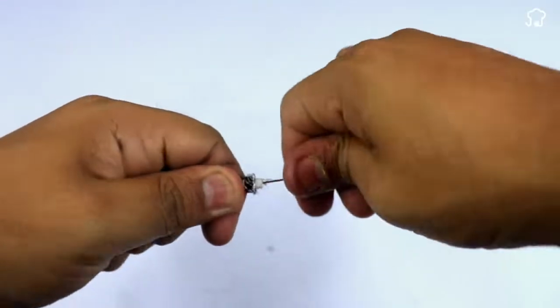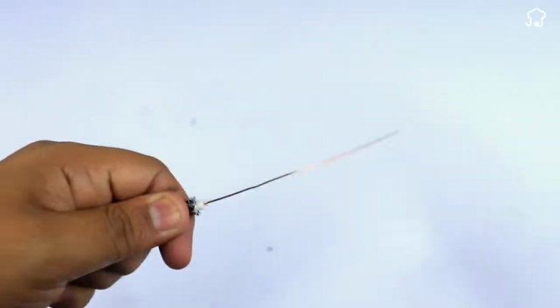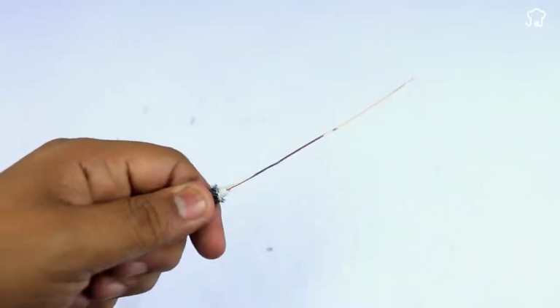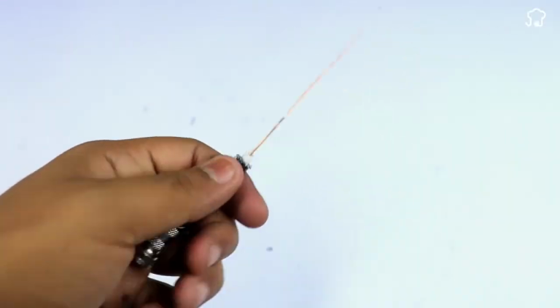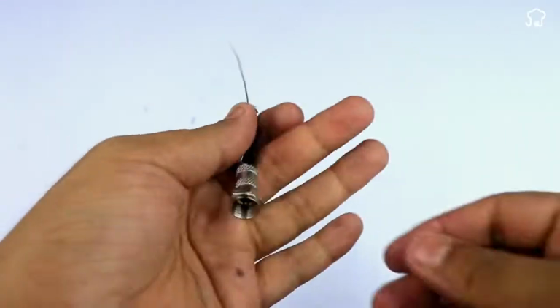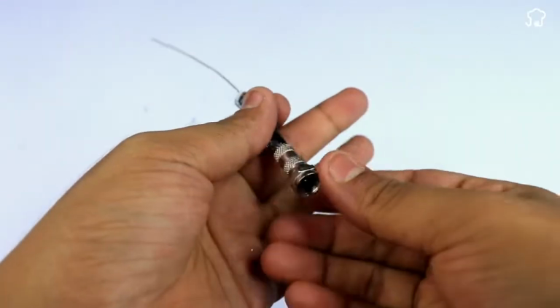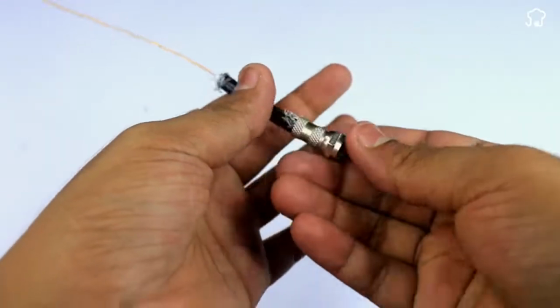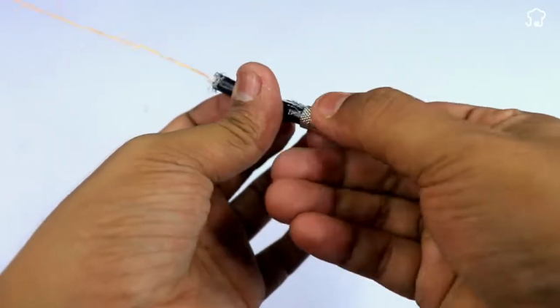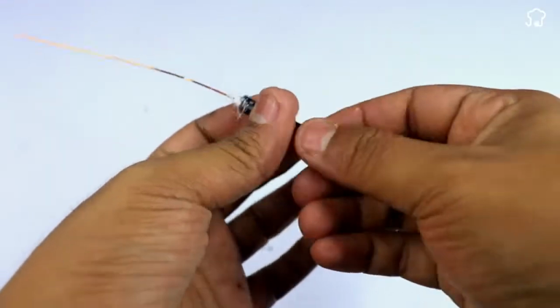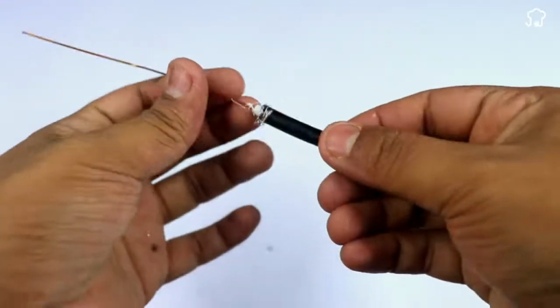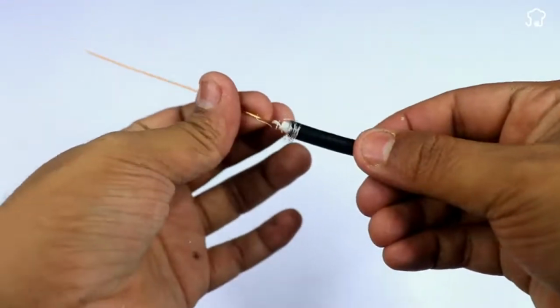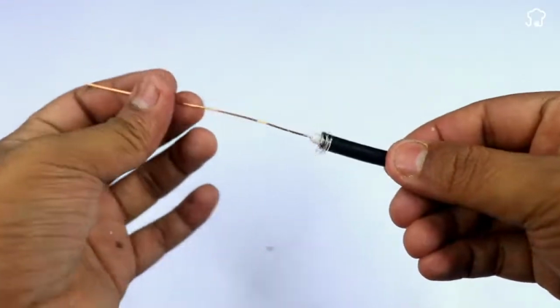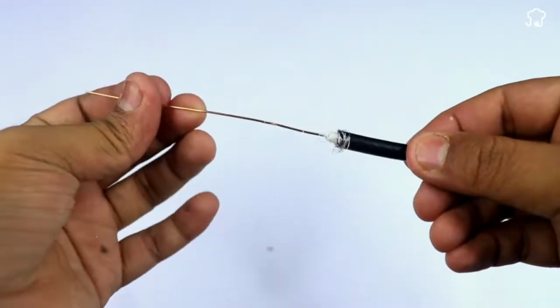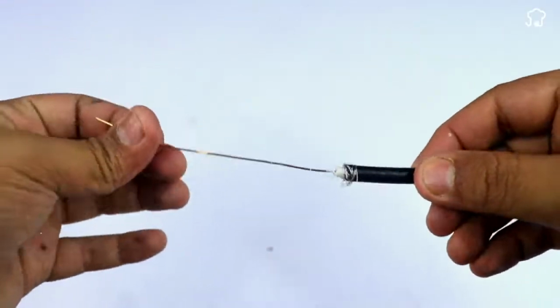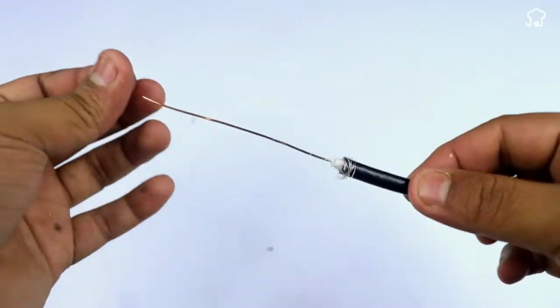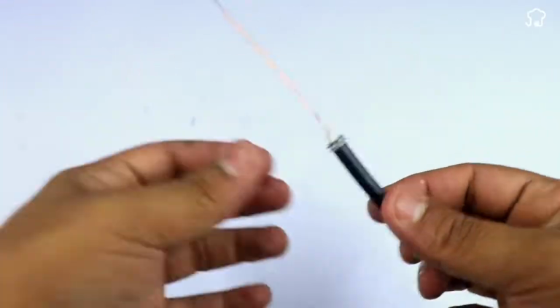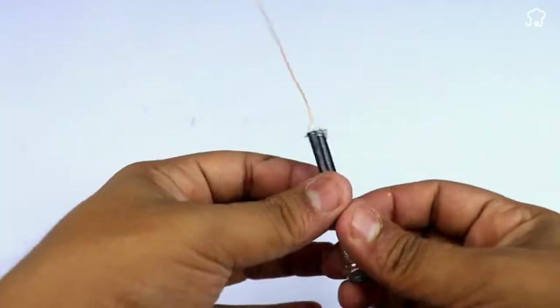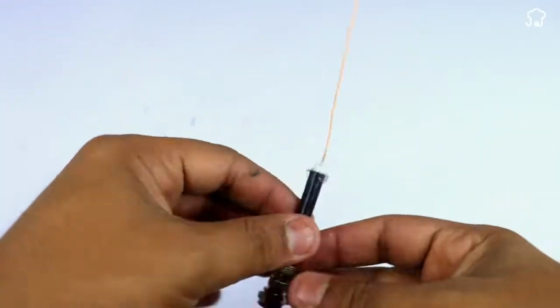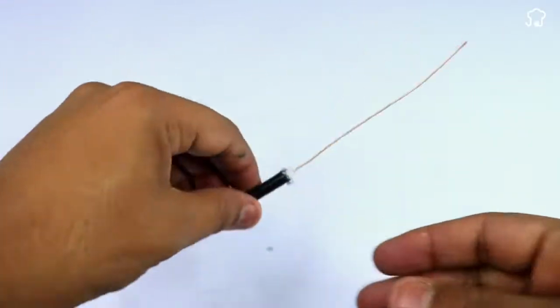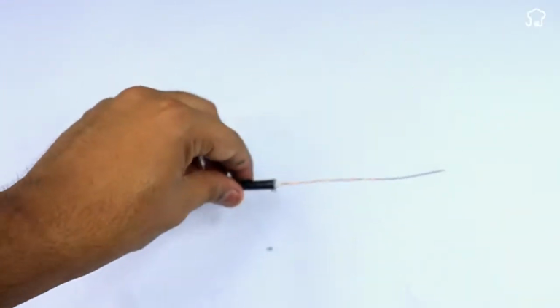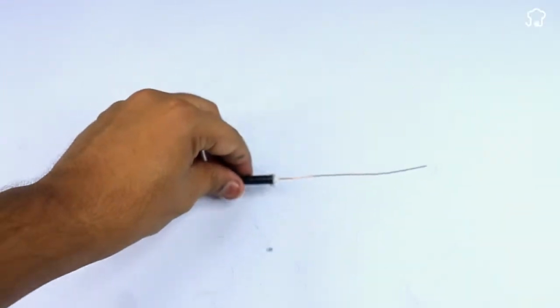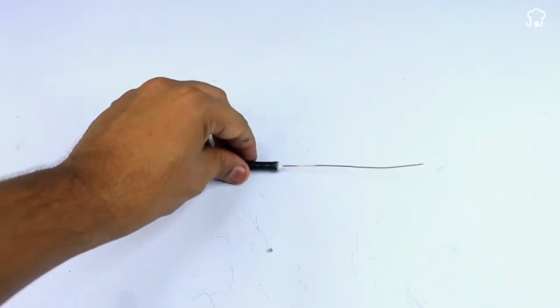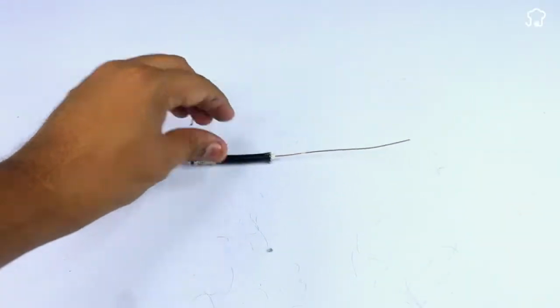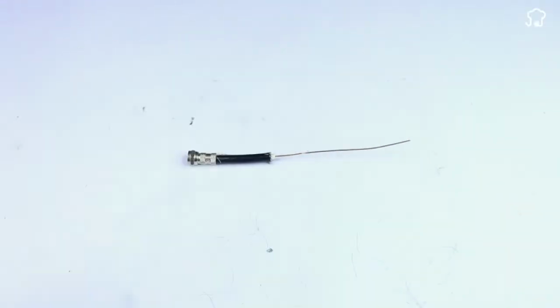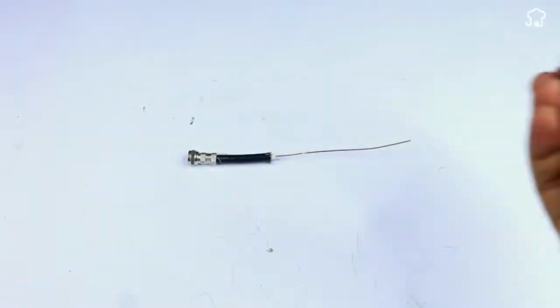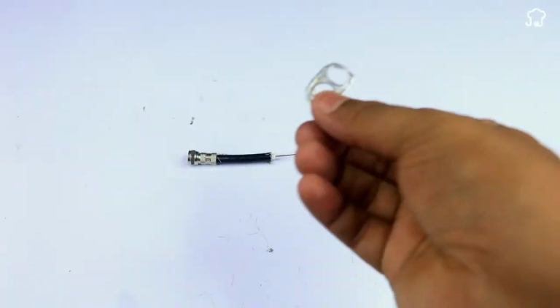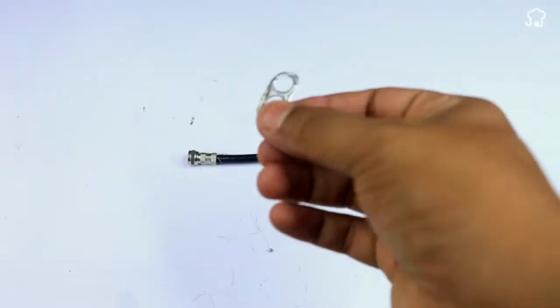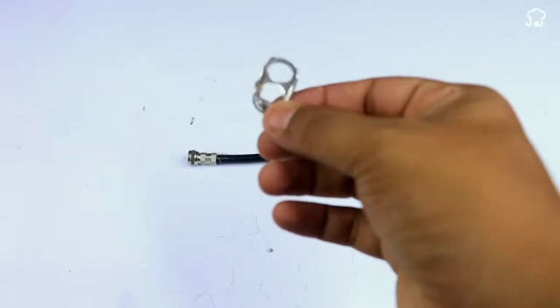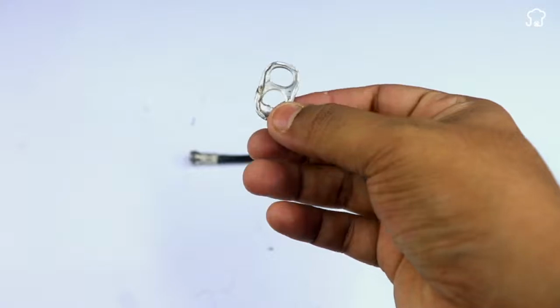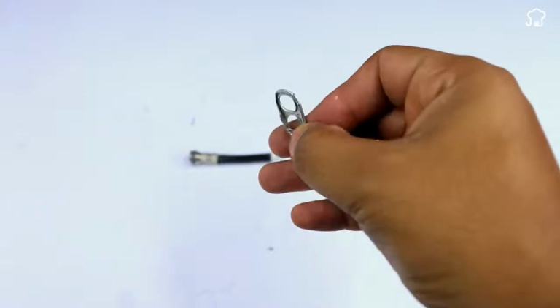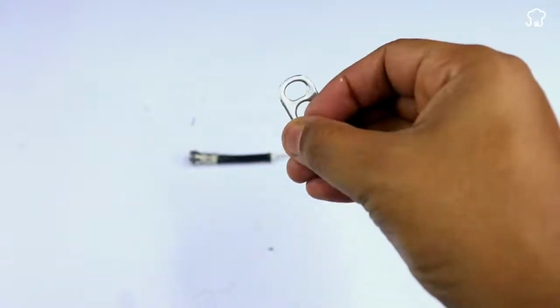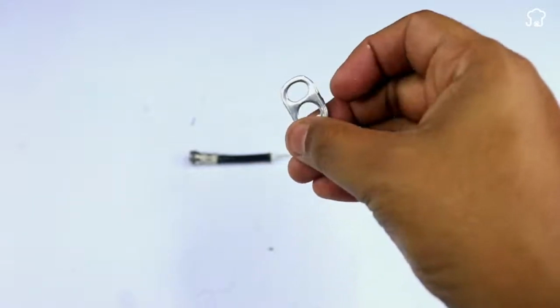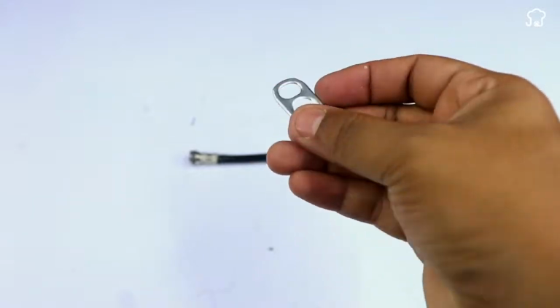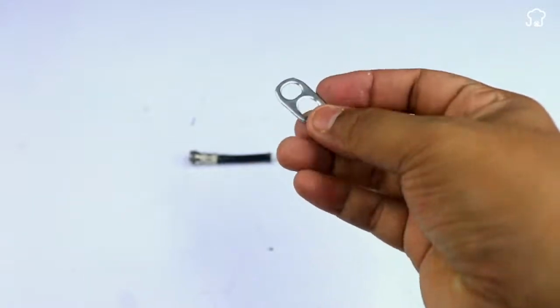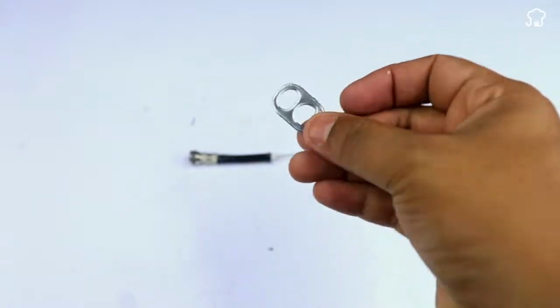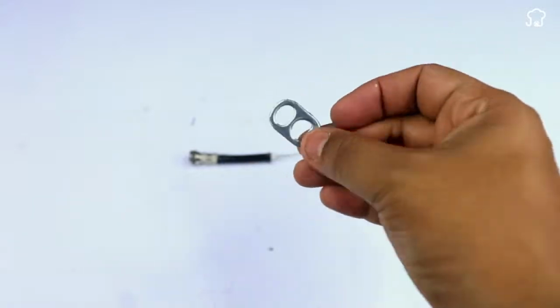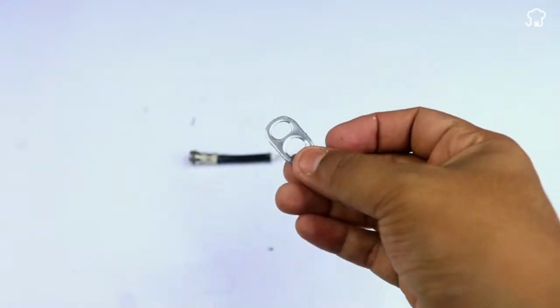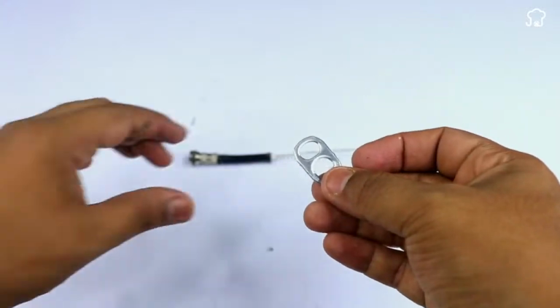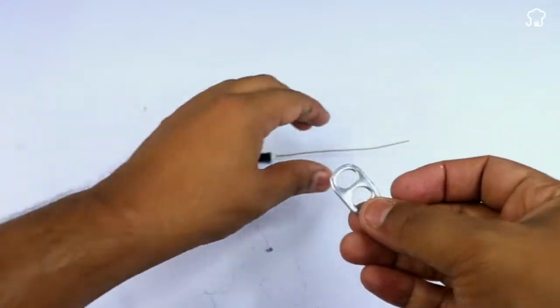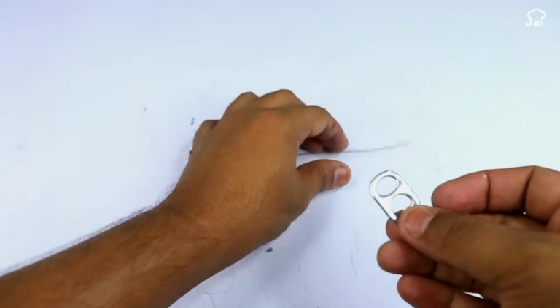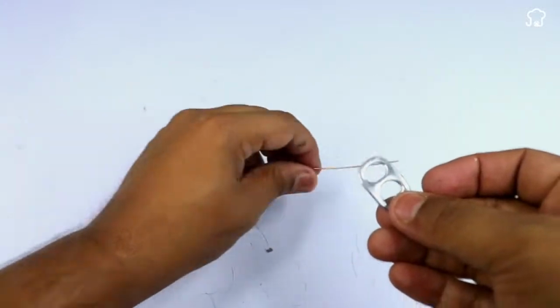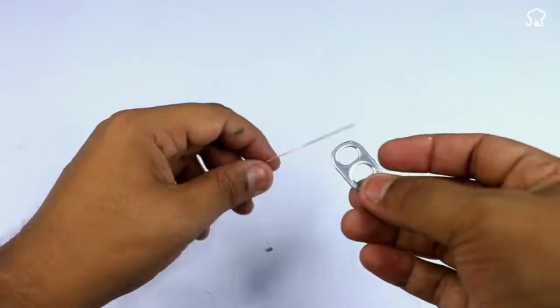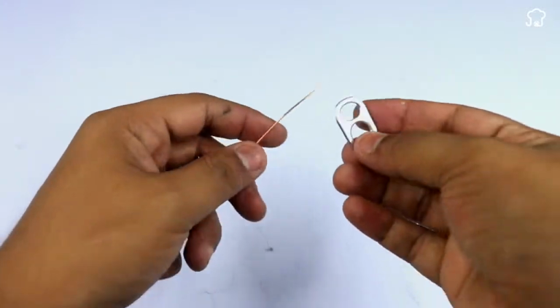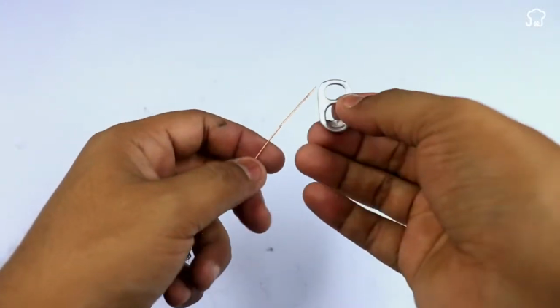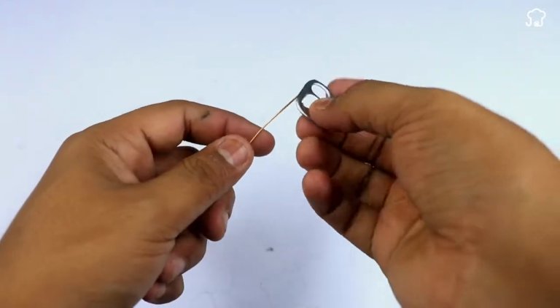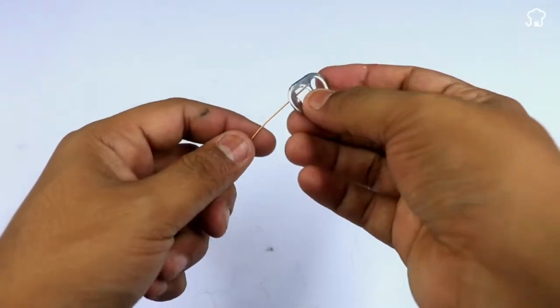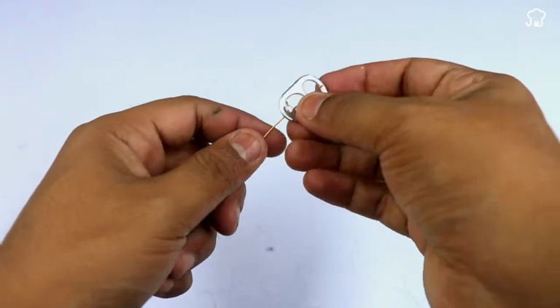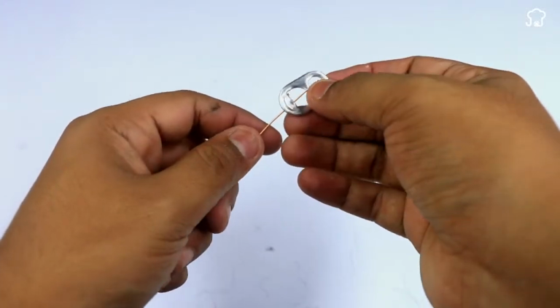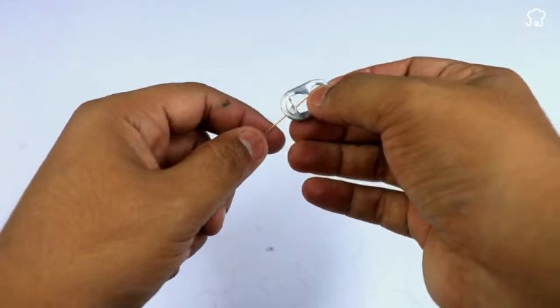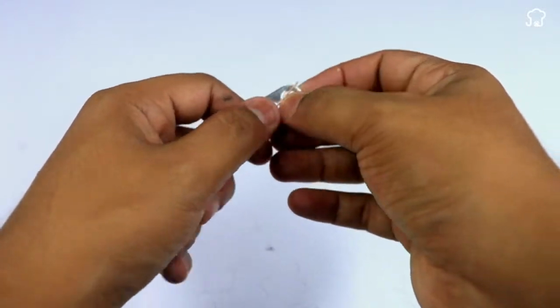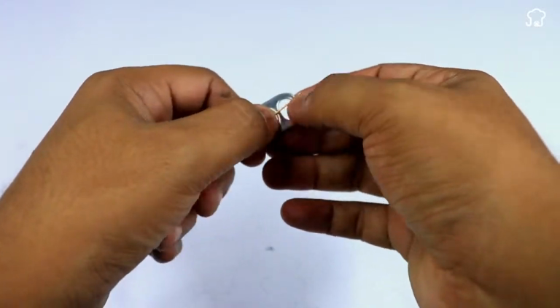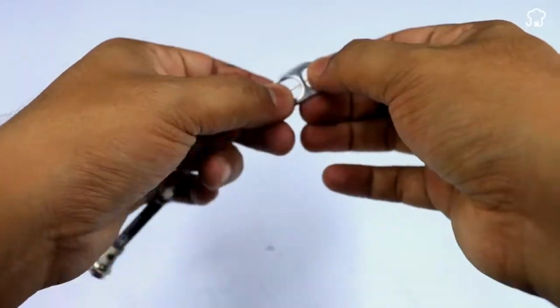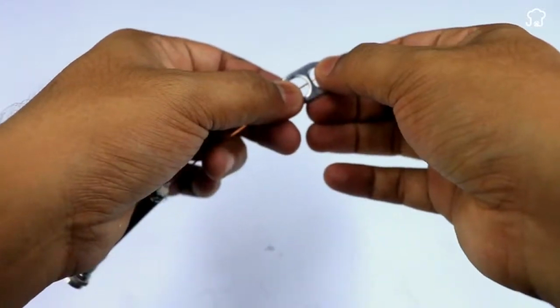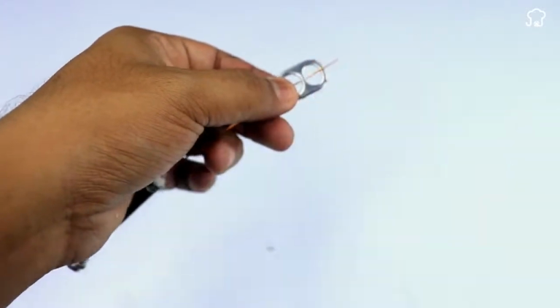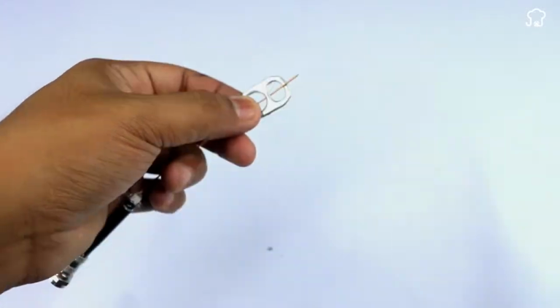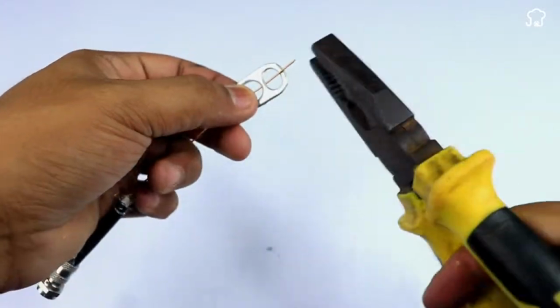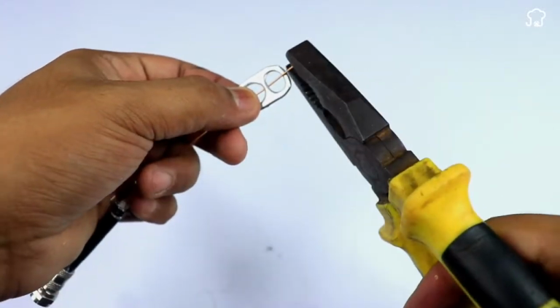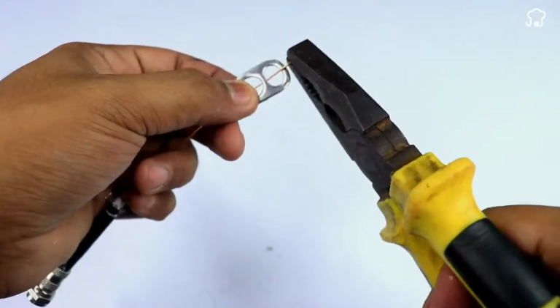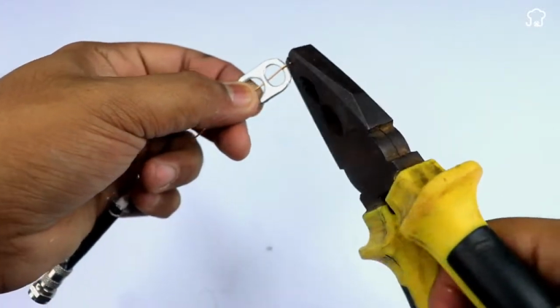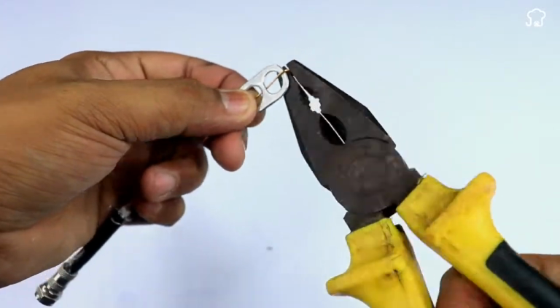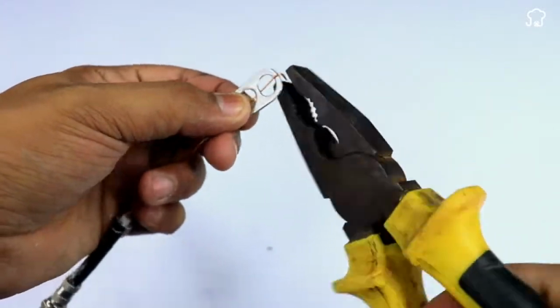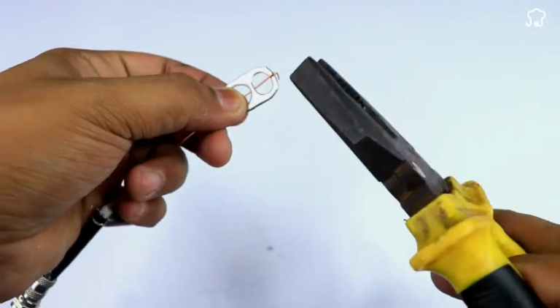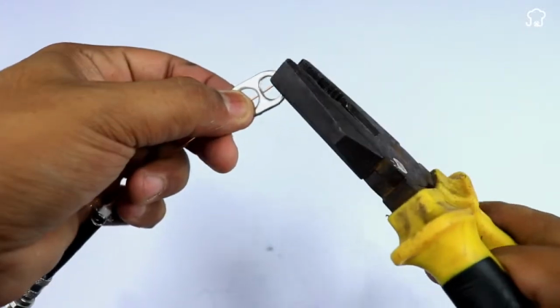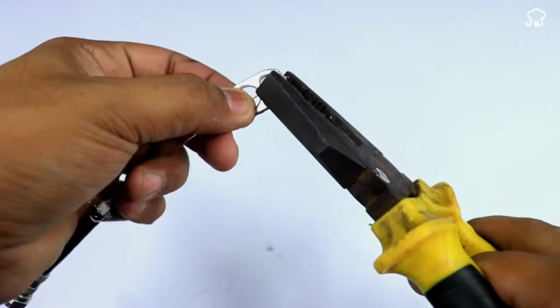Now, we'll take an aluminum can seal and with the pliers we'll make a small knot to the wire so that it's stuck to the seal.